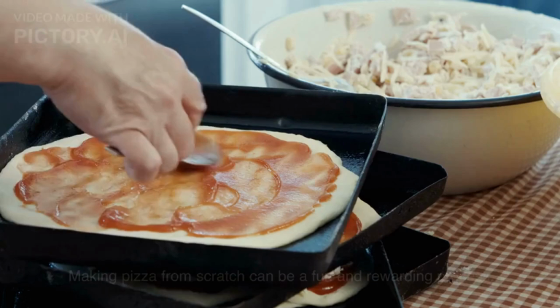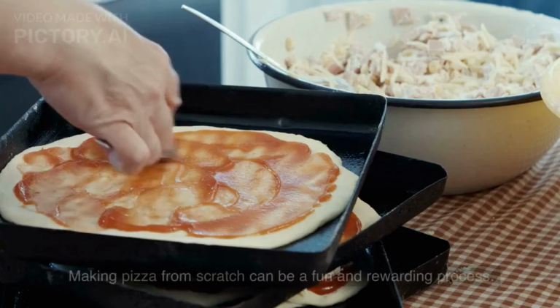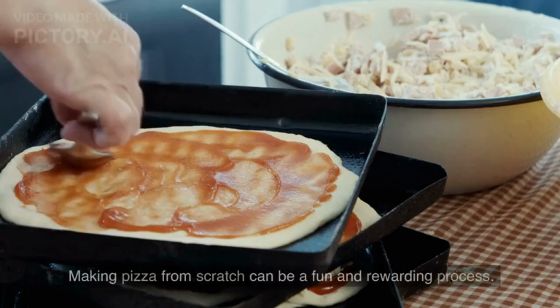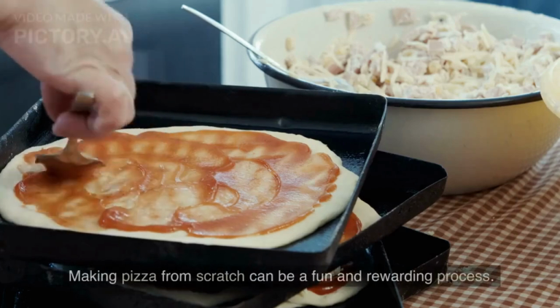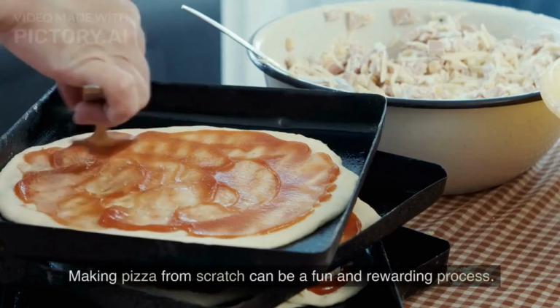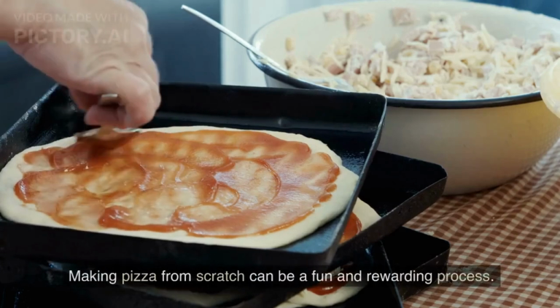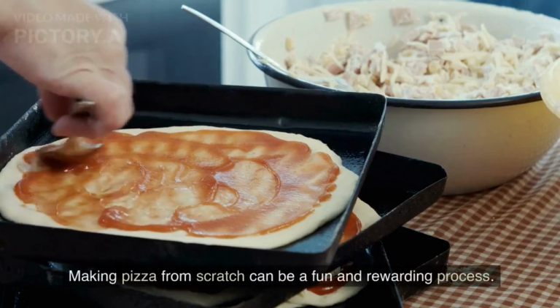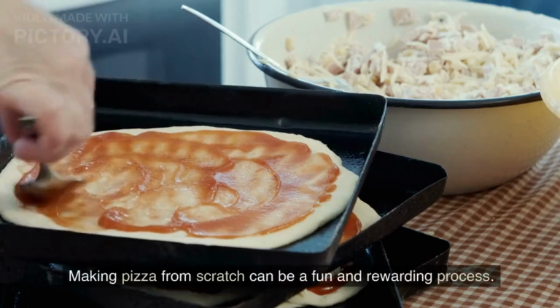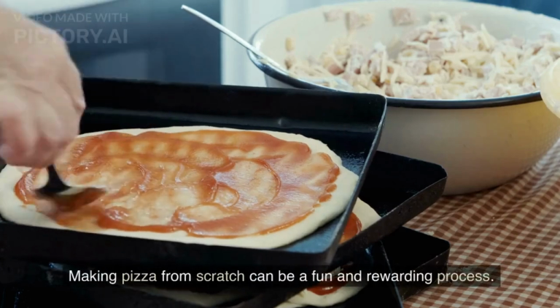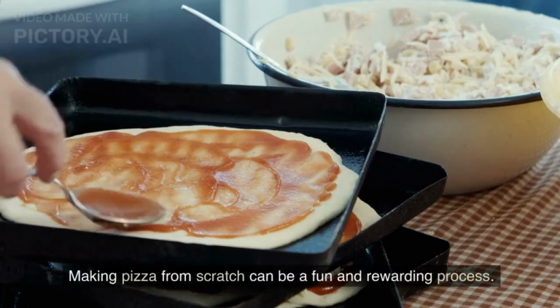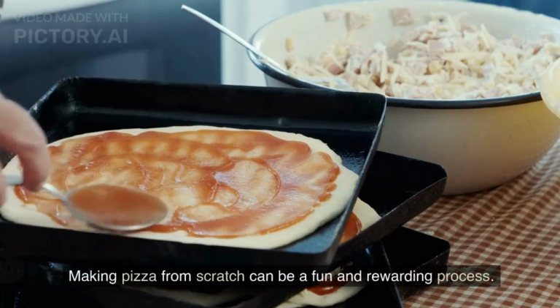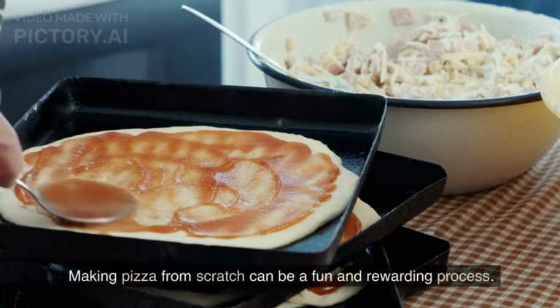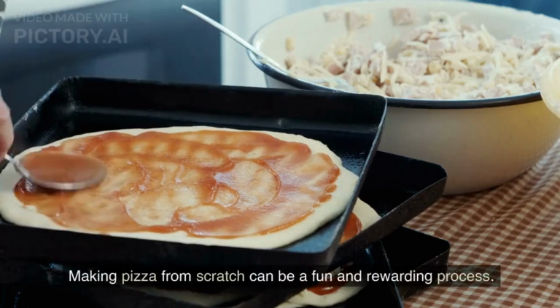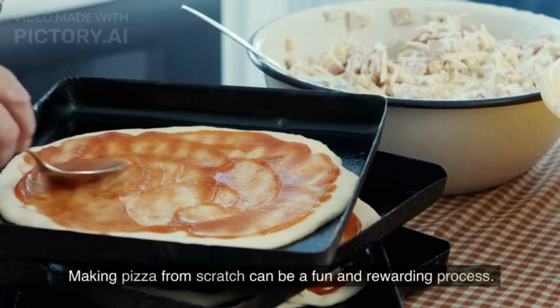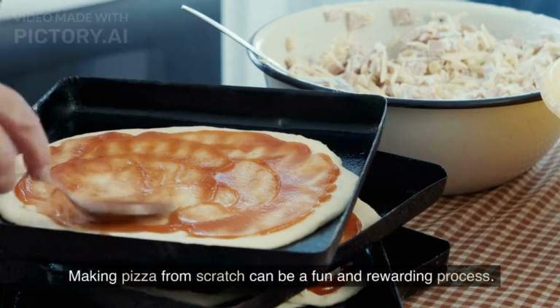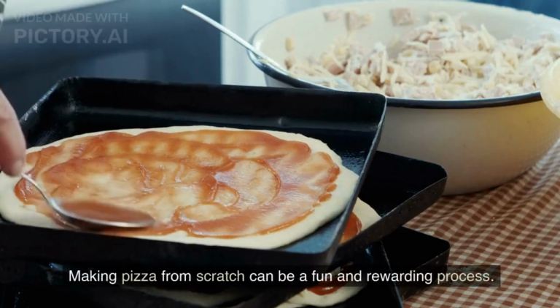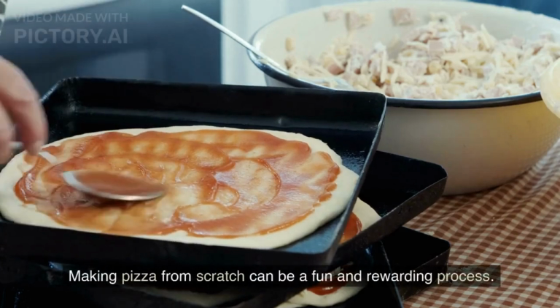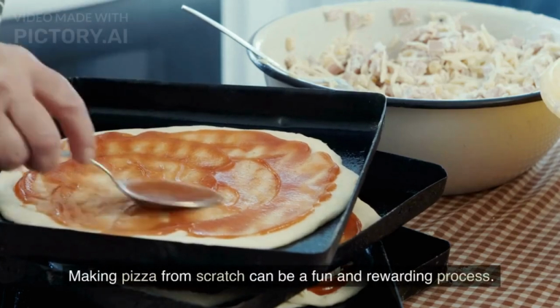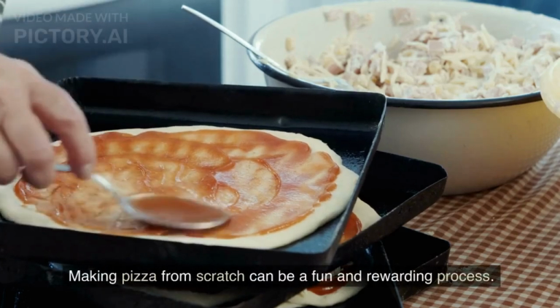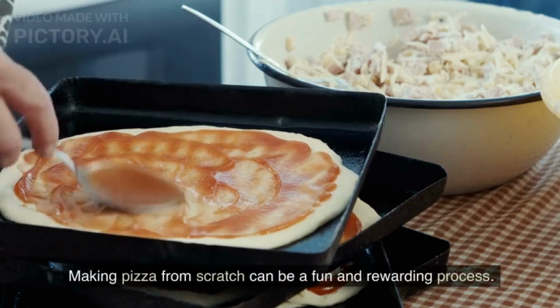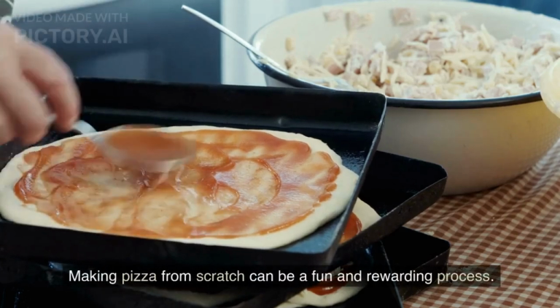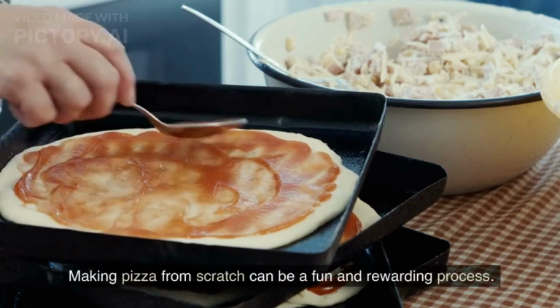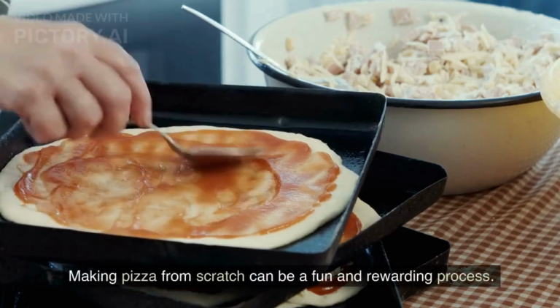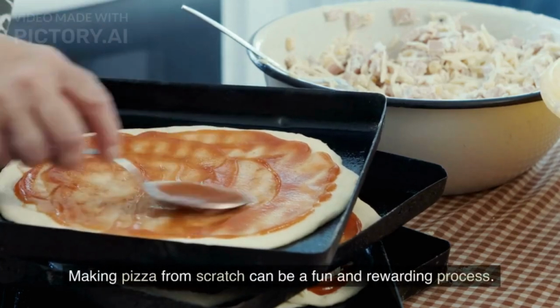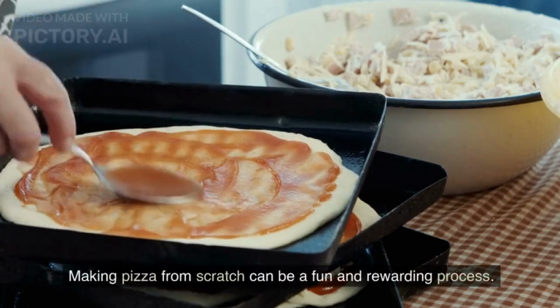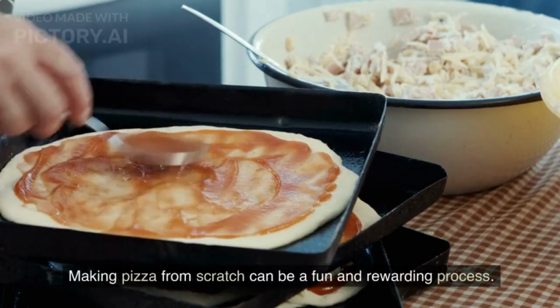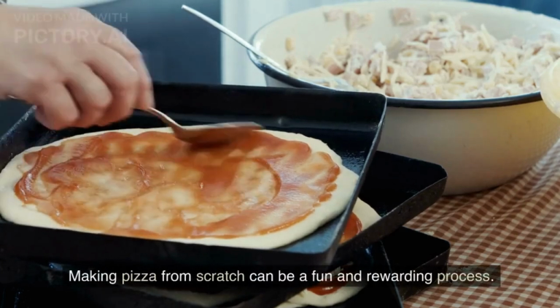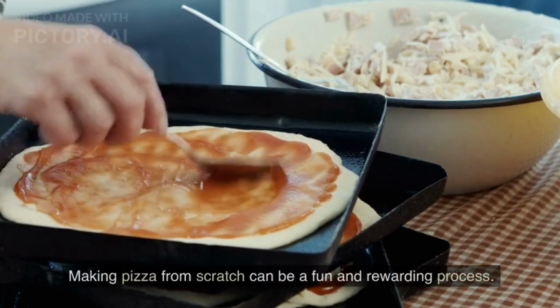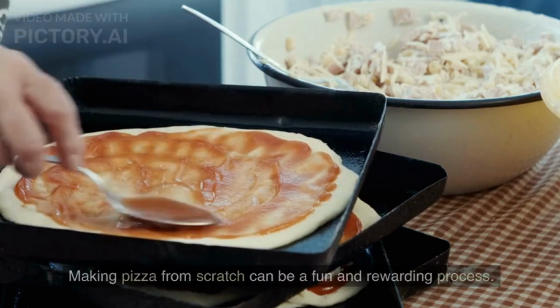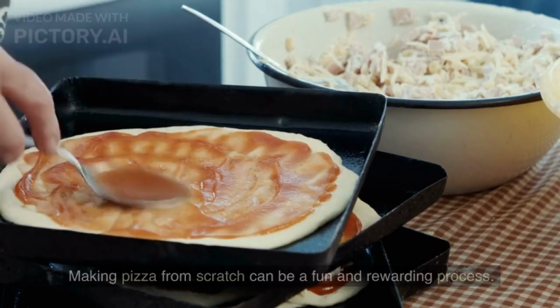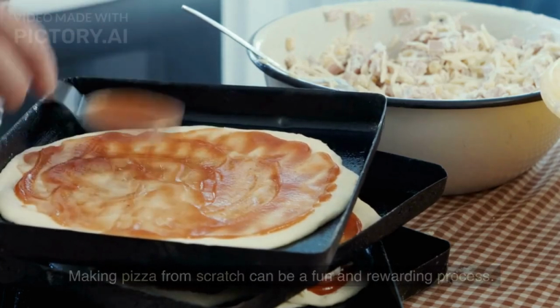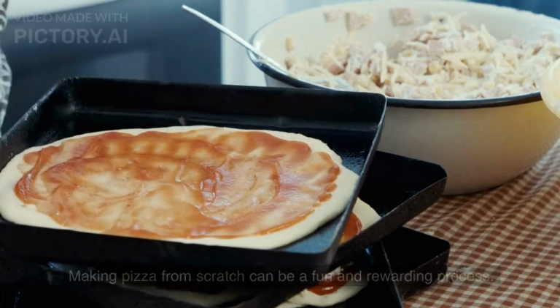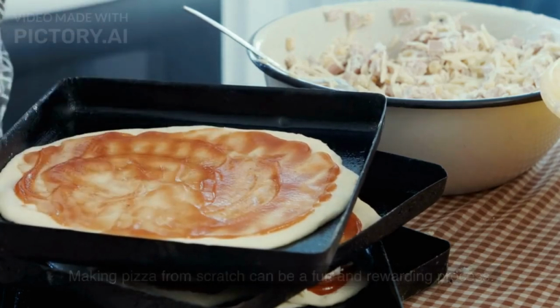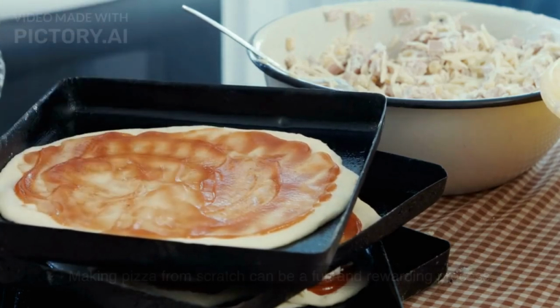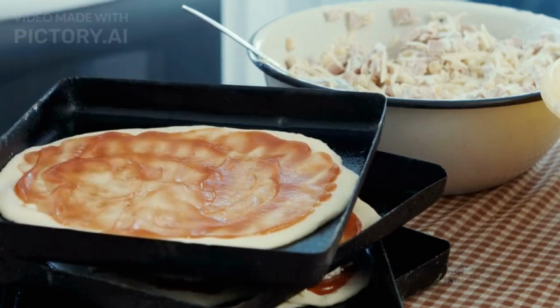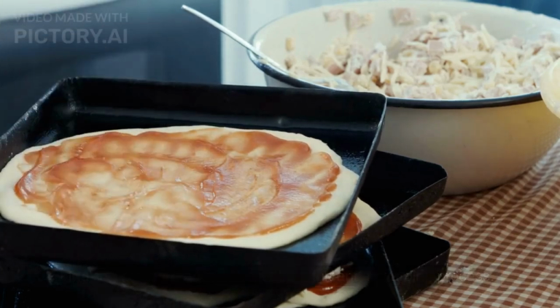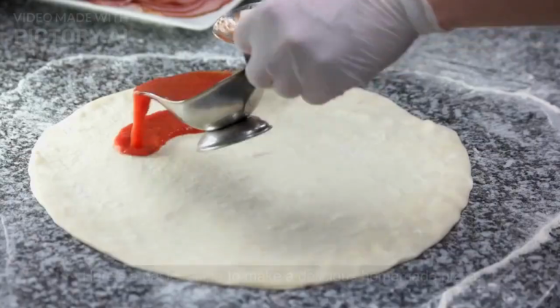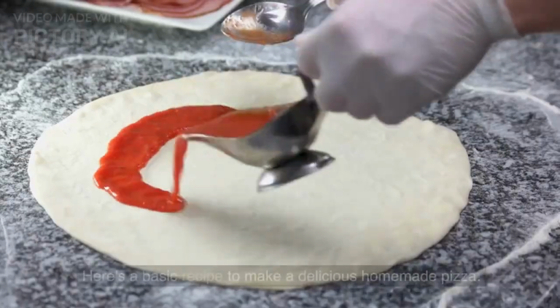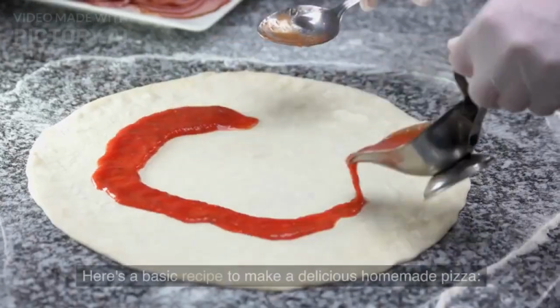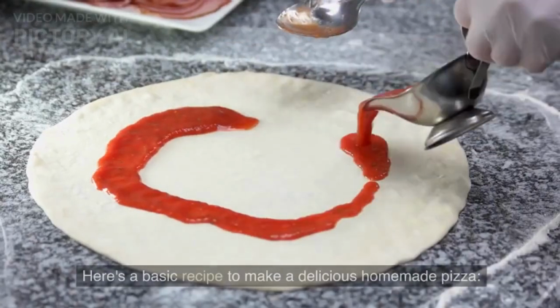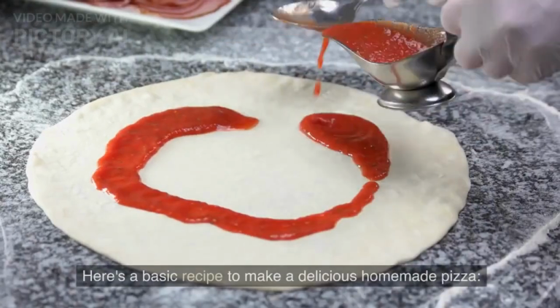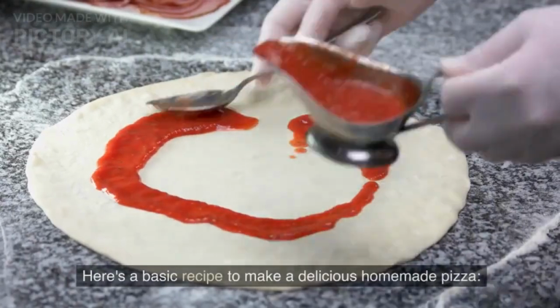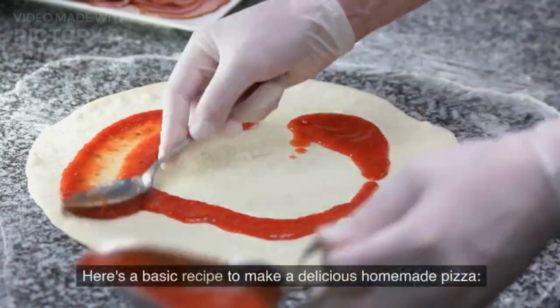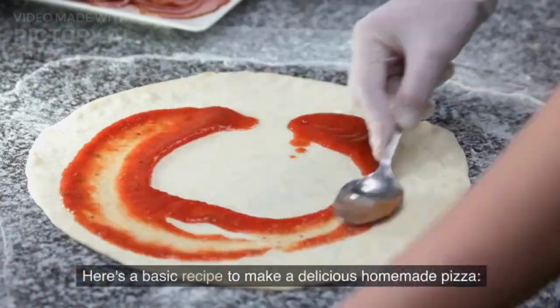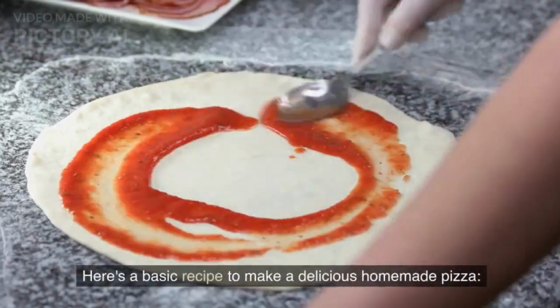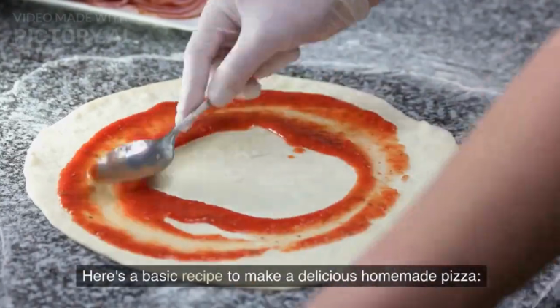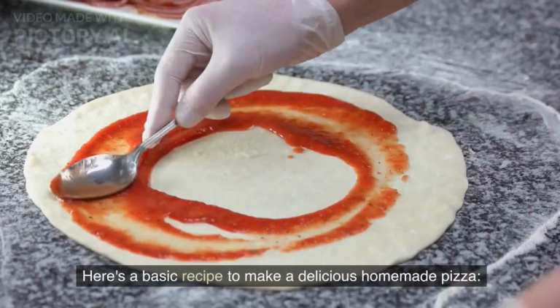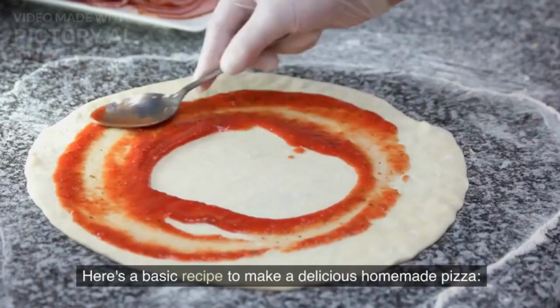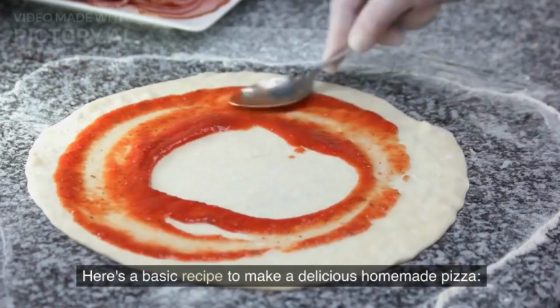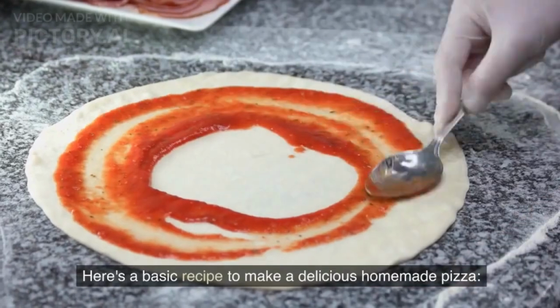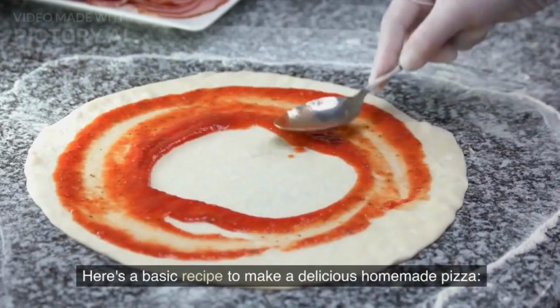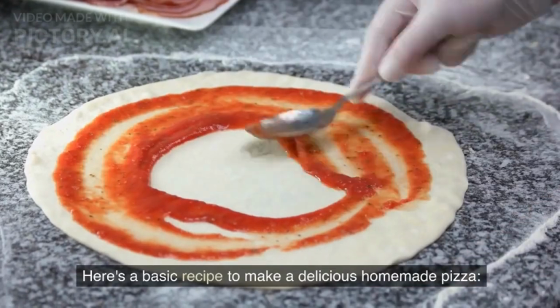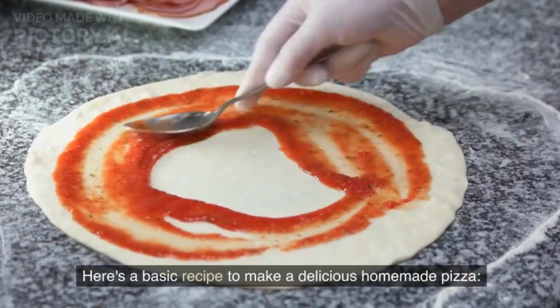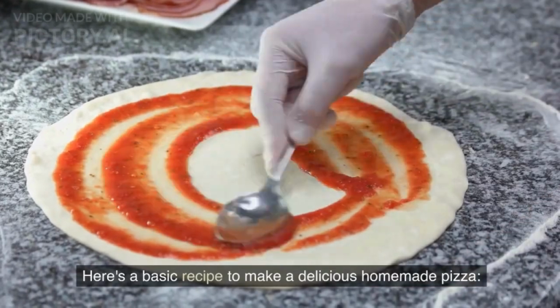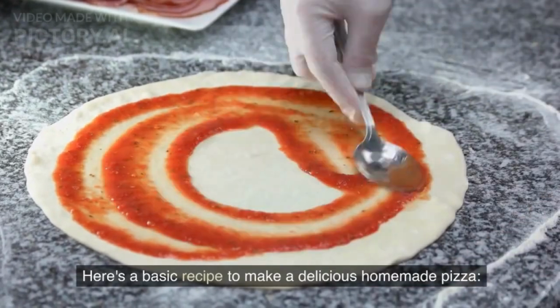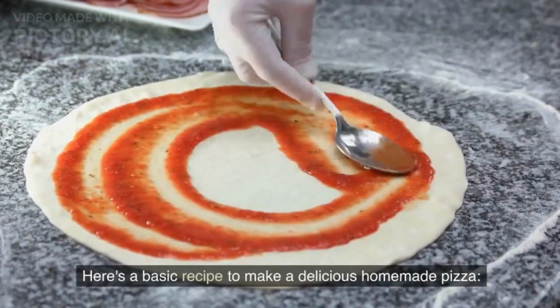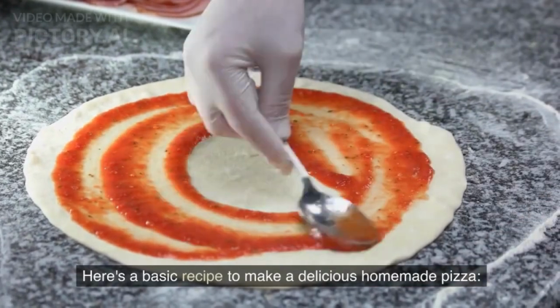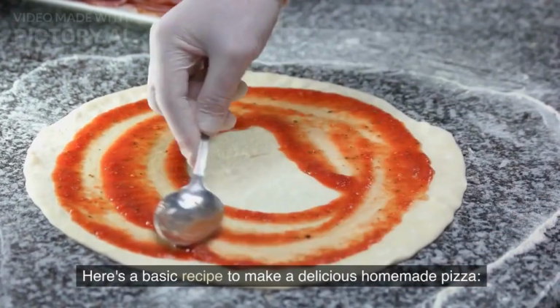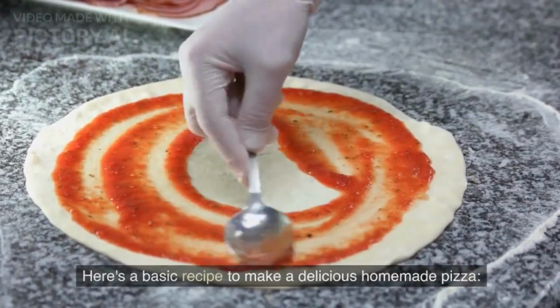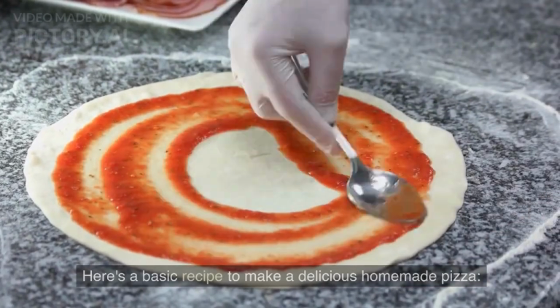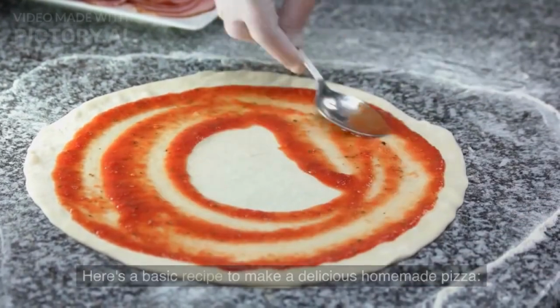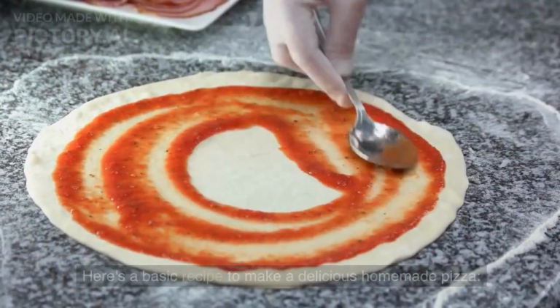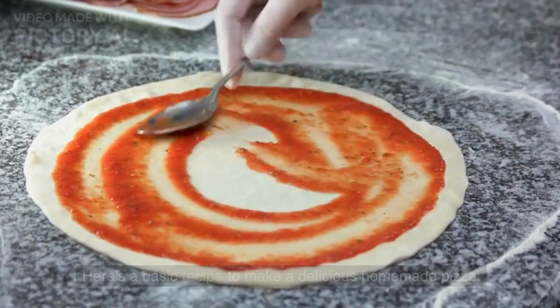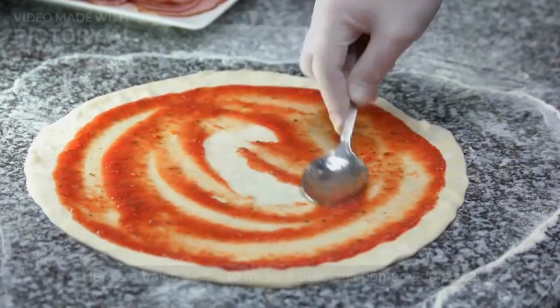Making pizza from scratch can be a fun and rewarding process. Here's a basic recipe to make a delicious homemade pizza.